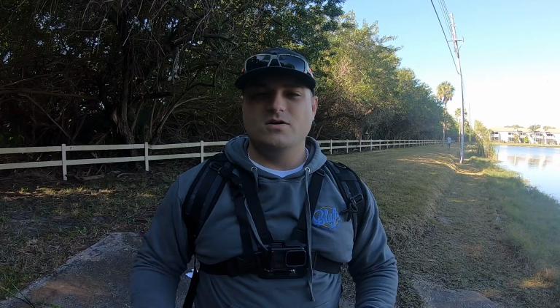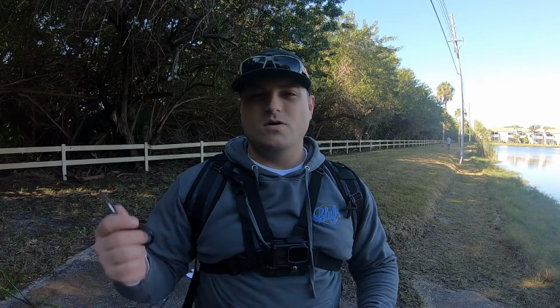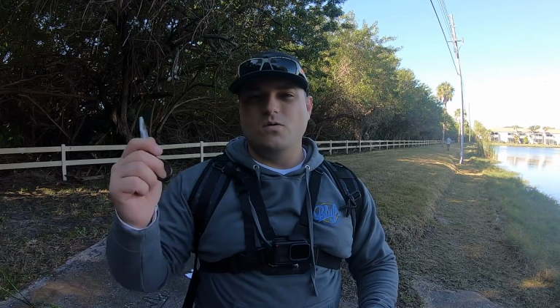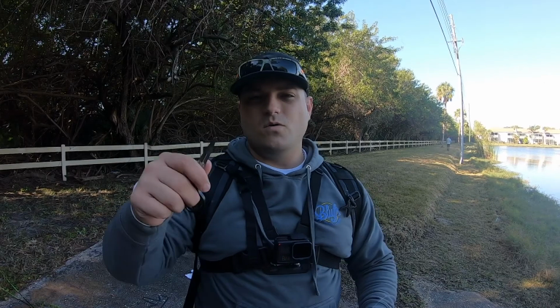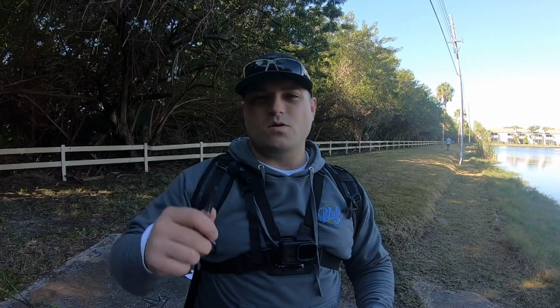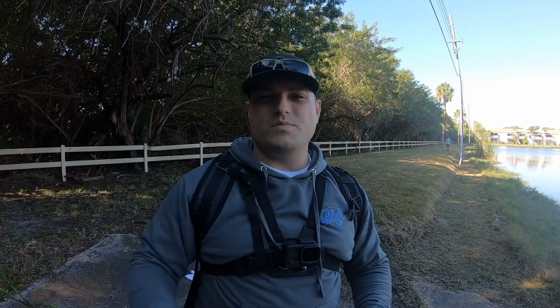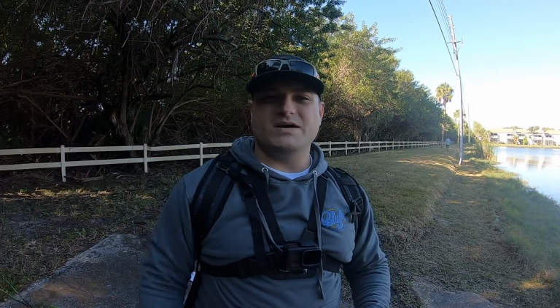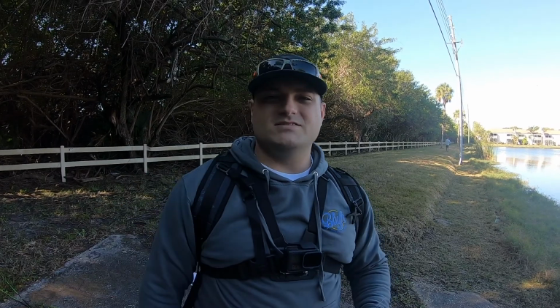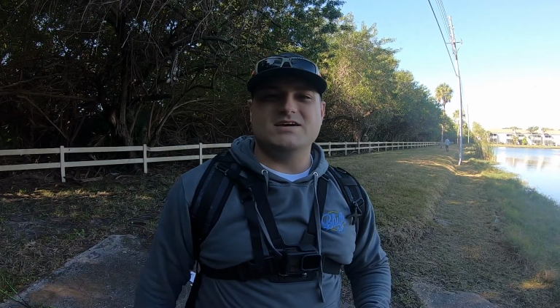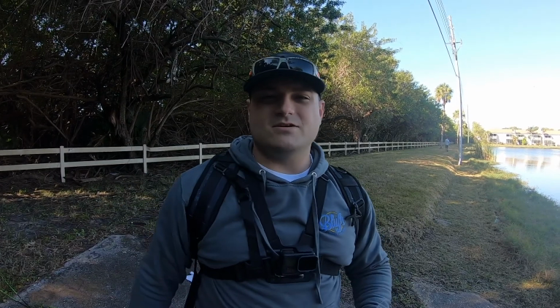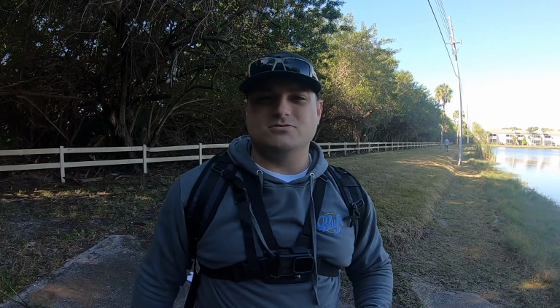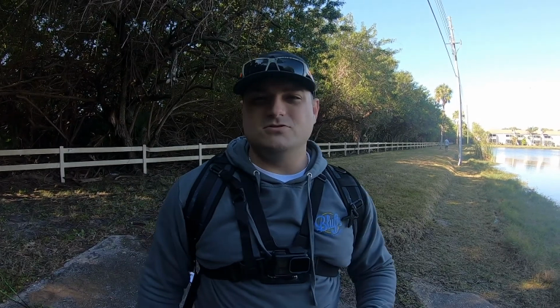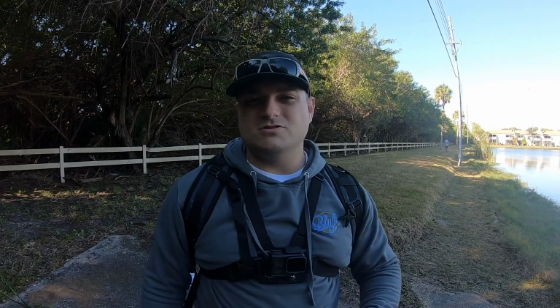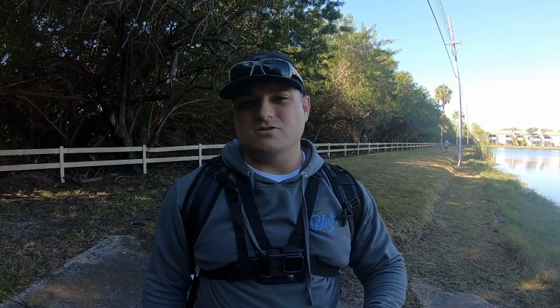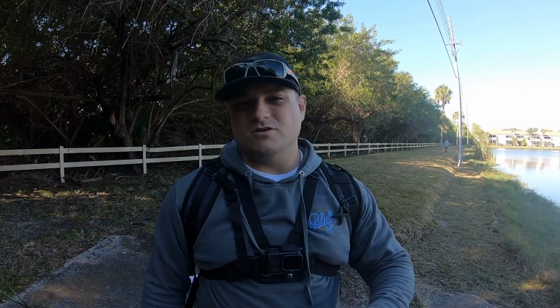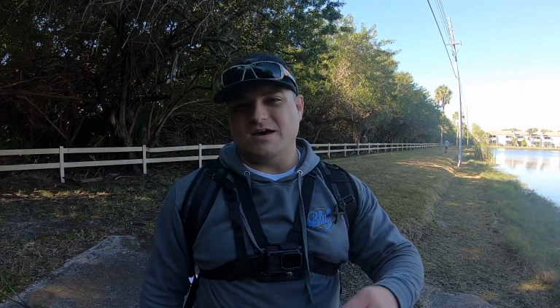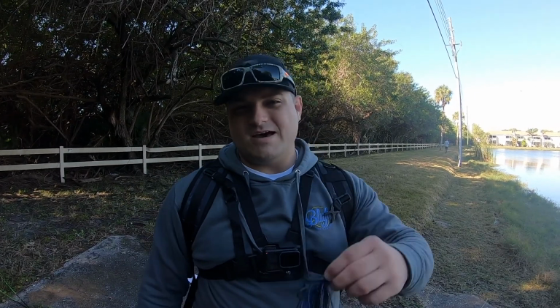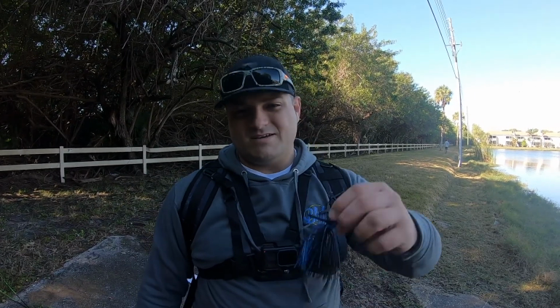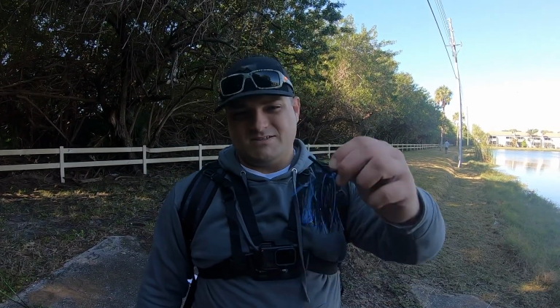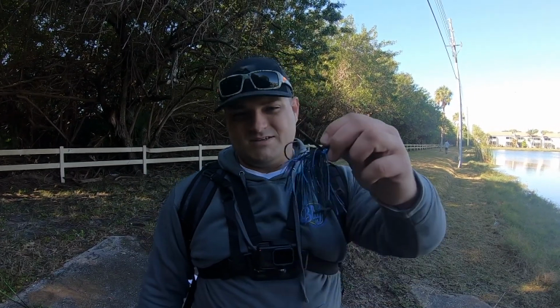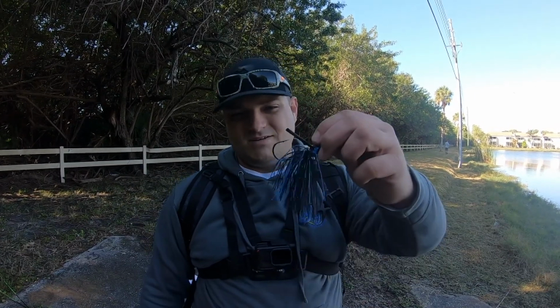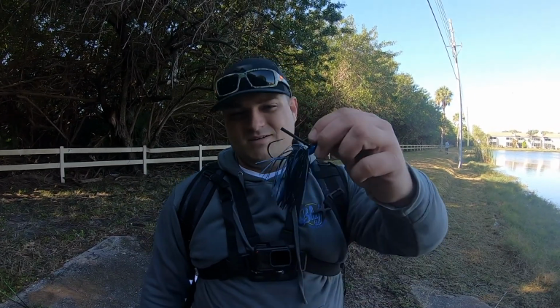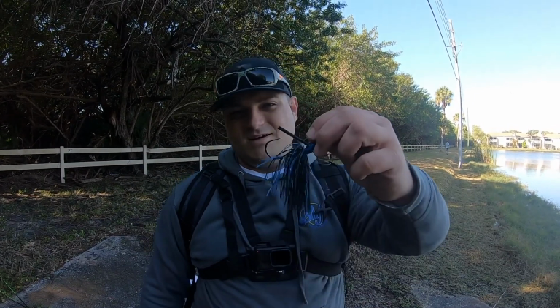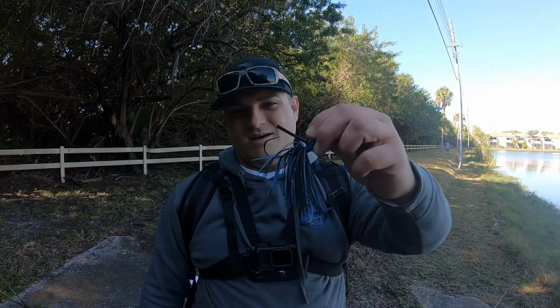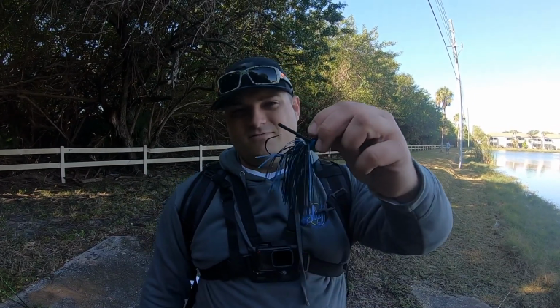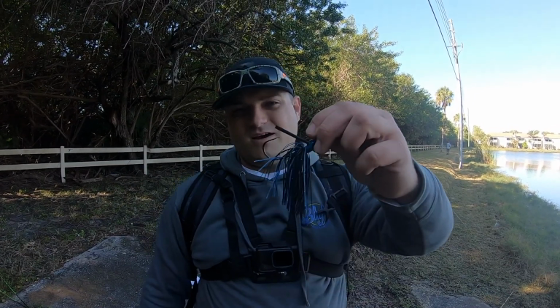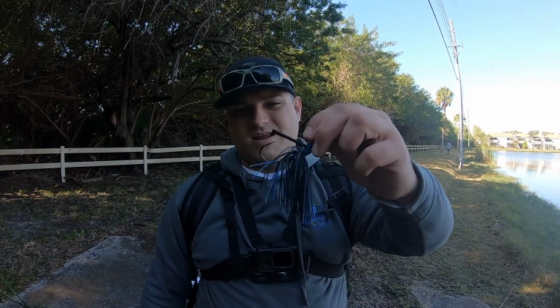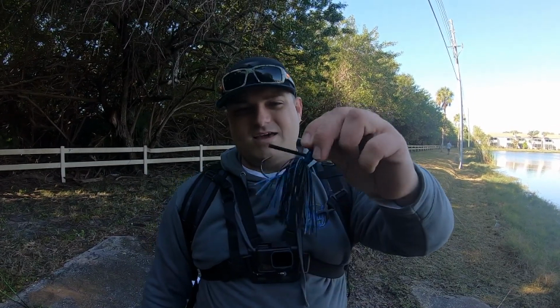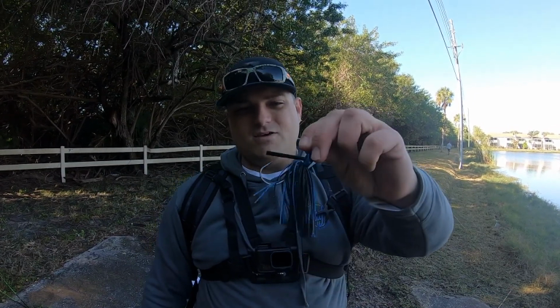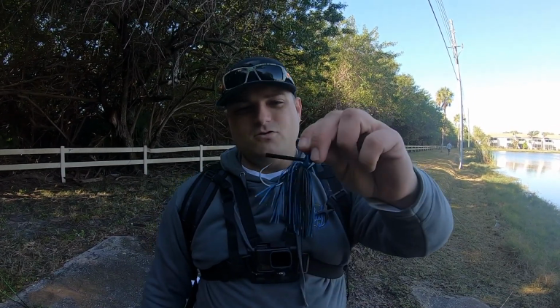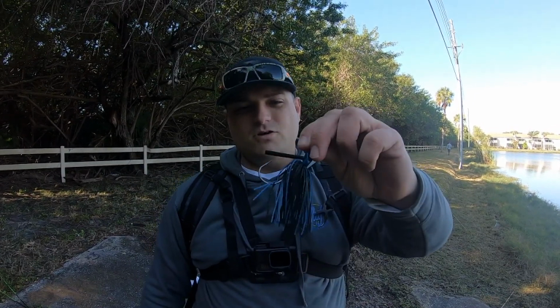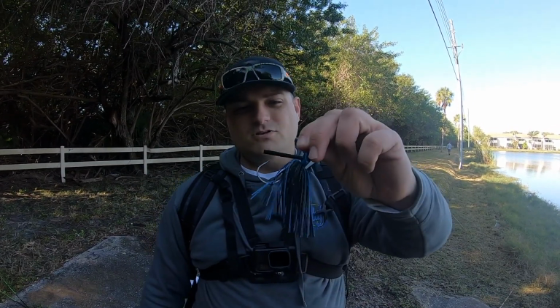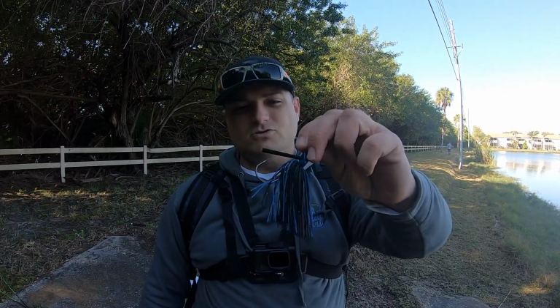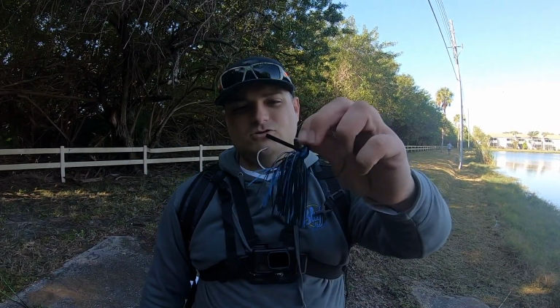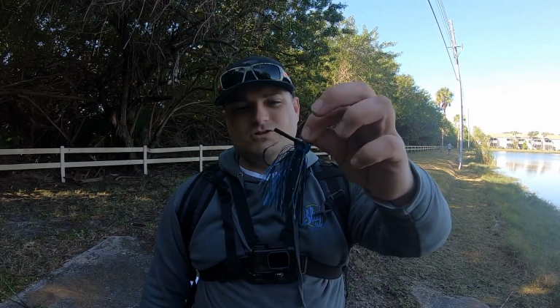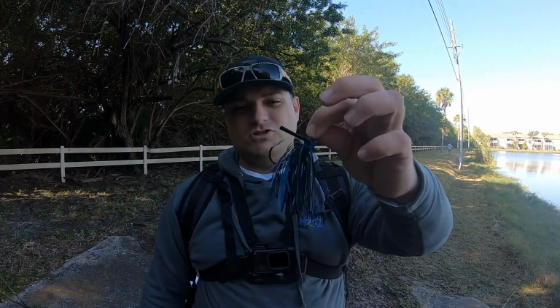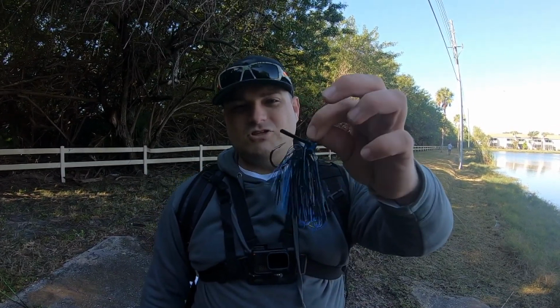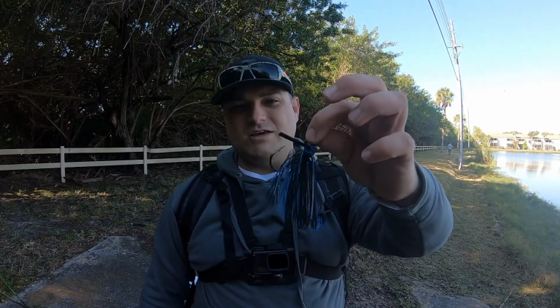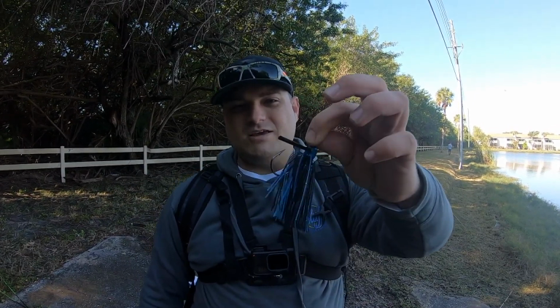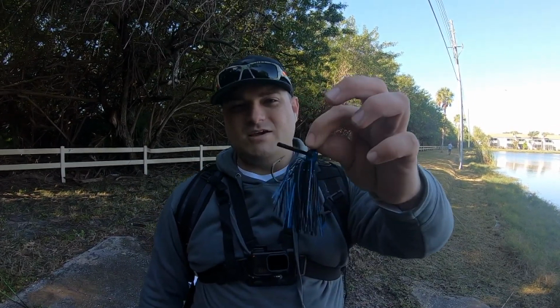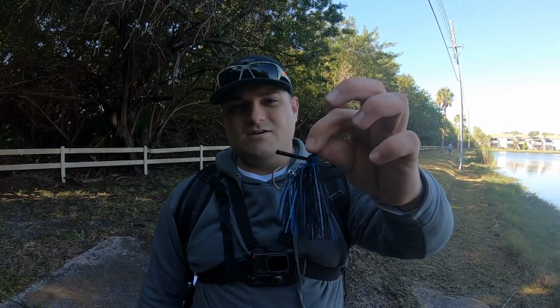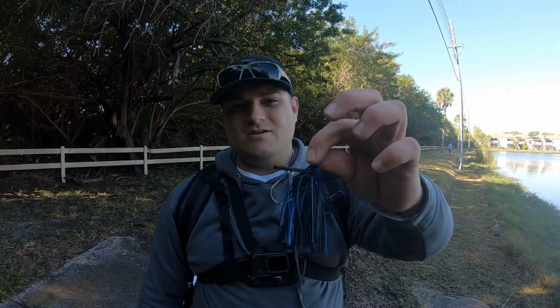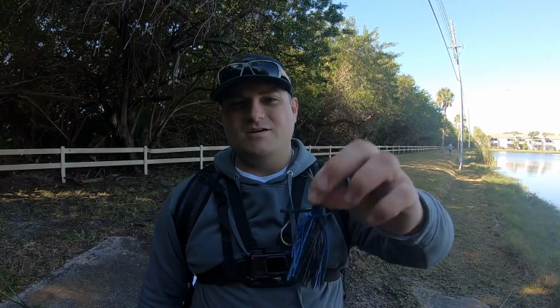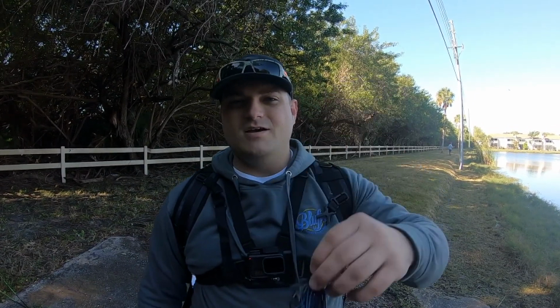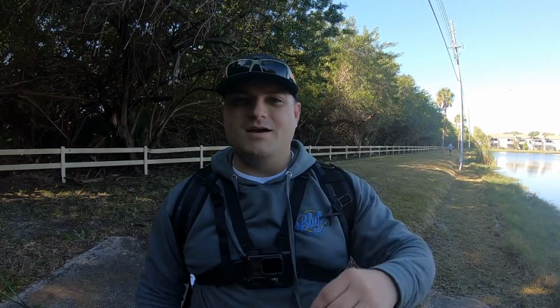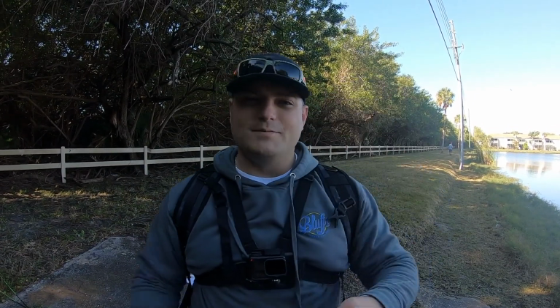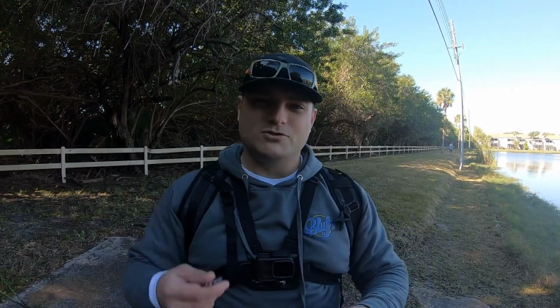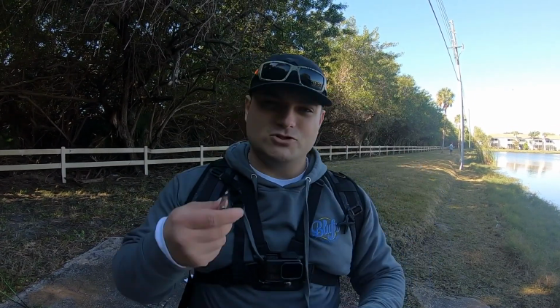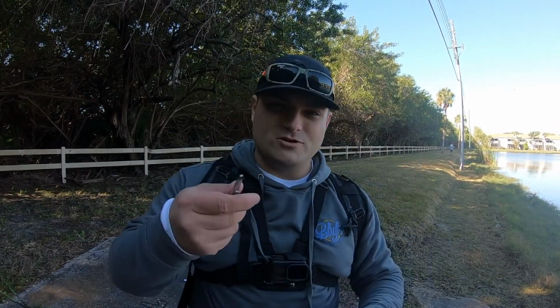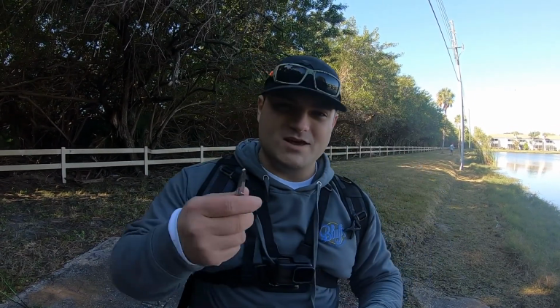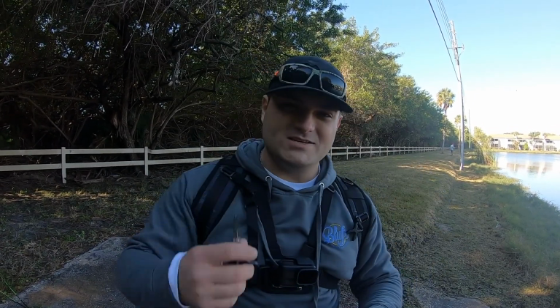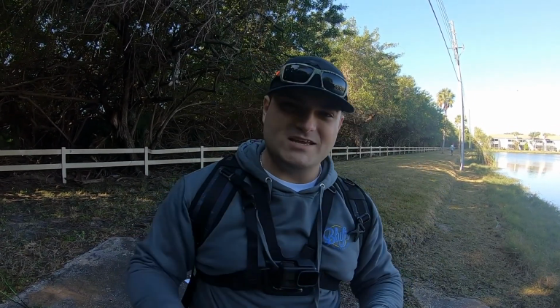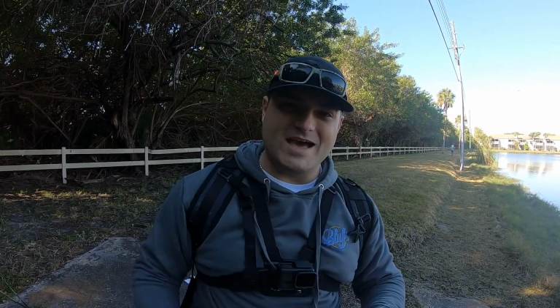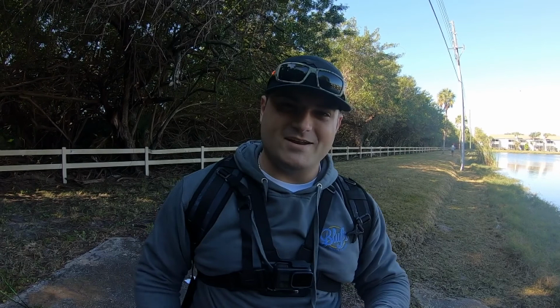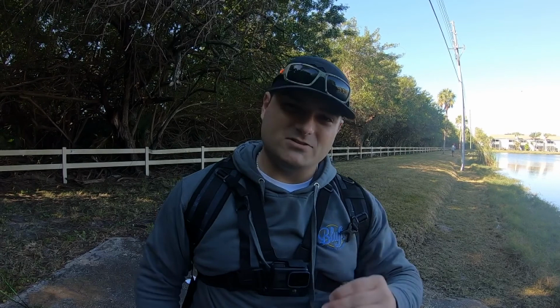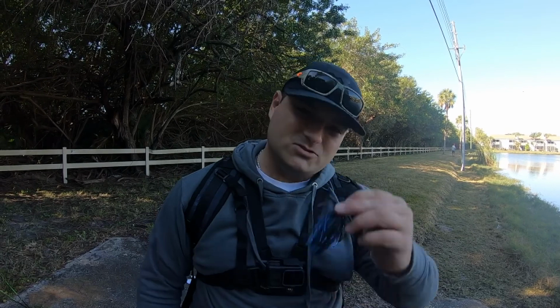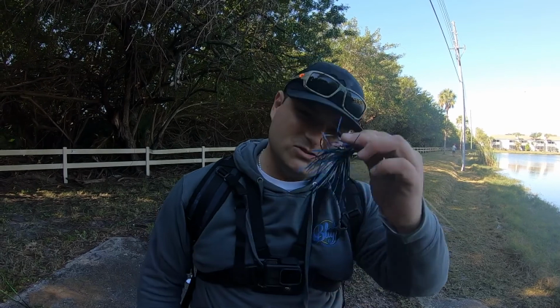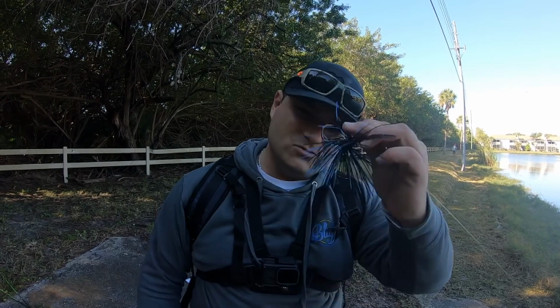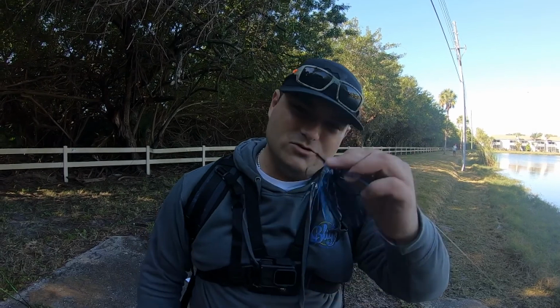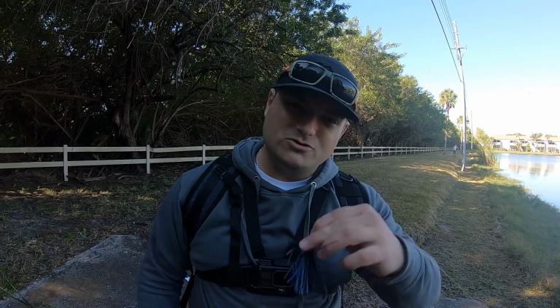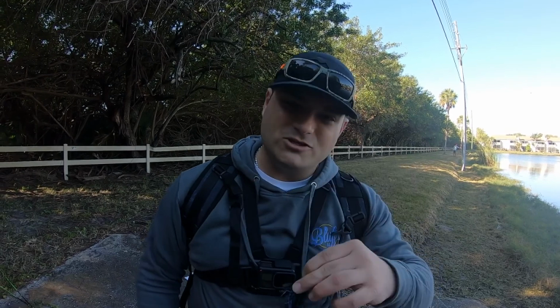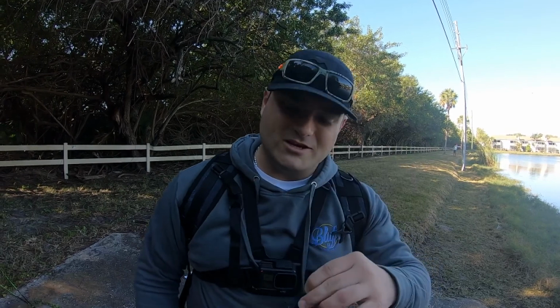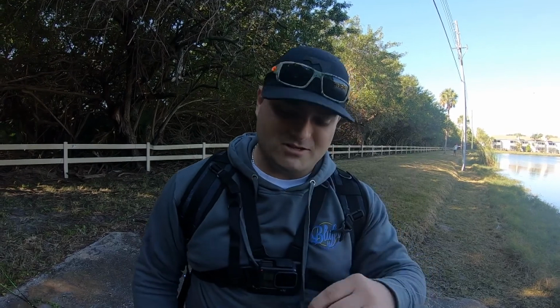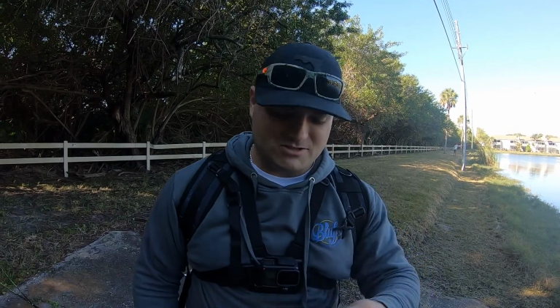Welcome back to Tackle Tuesday. I've got a Googan Juicy Jig here and I'm going to show you guys how to tune your jigs.